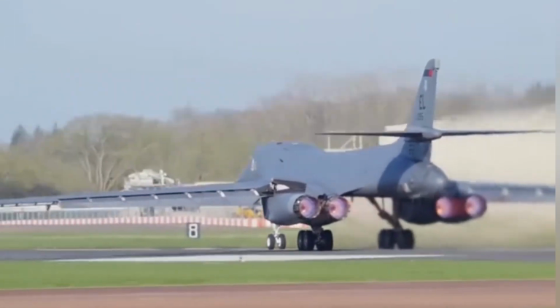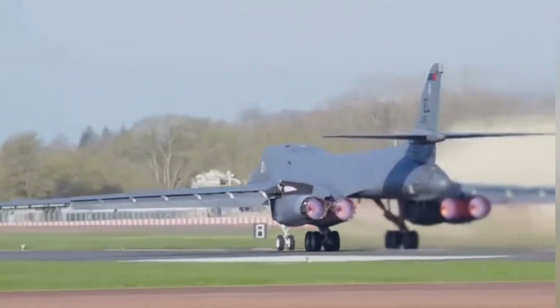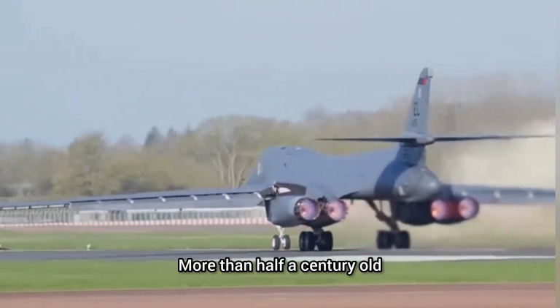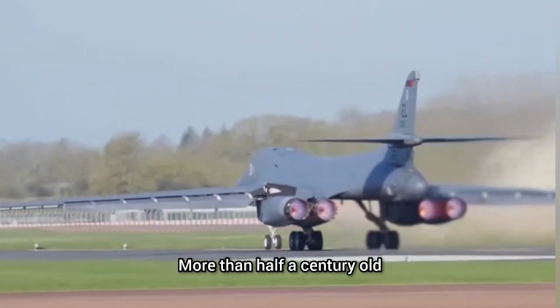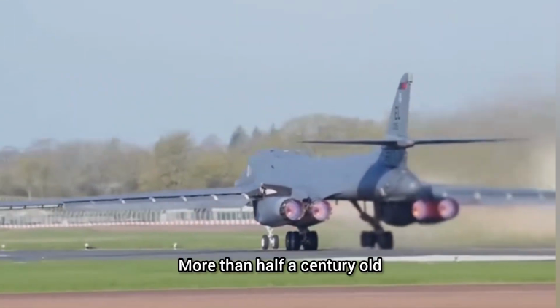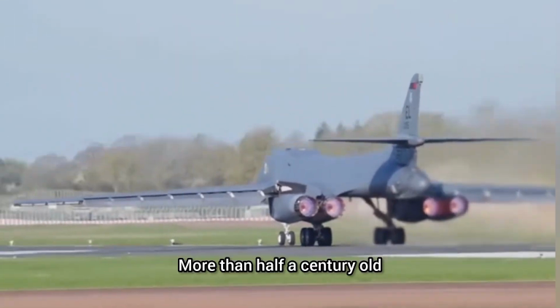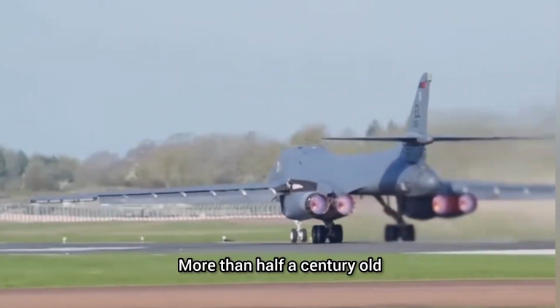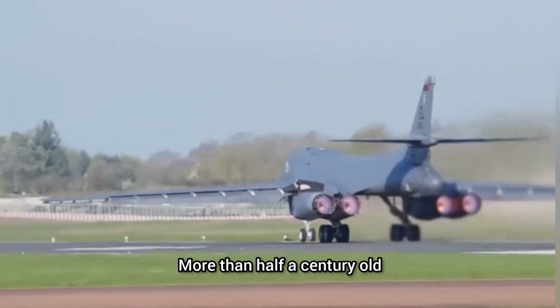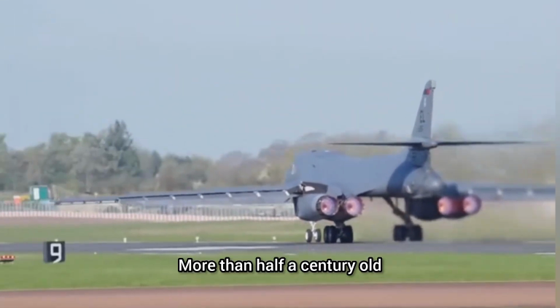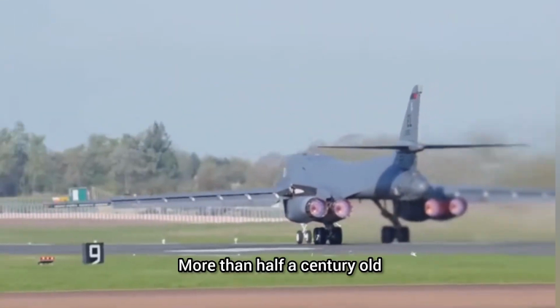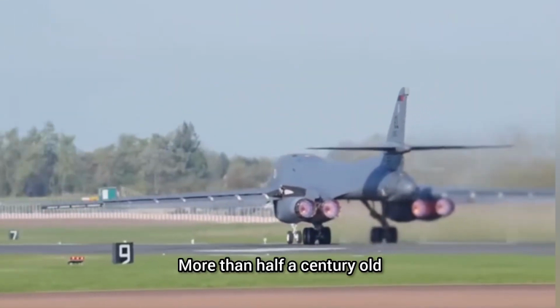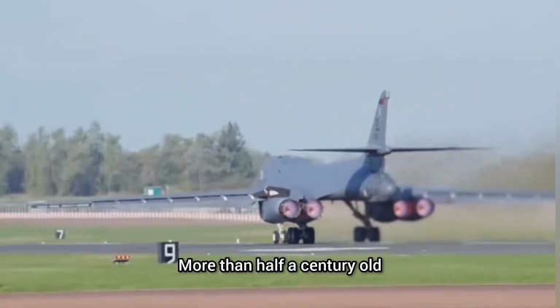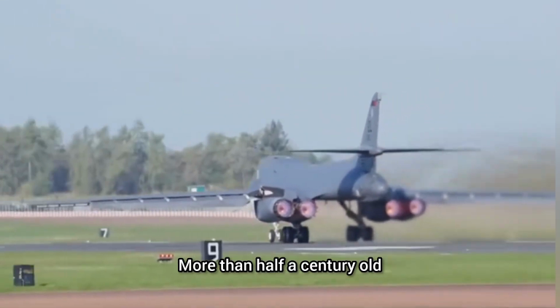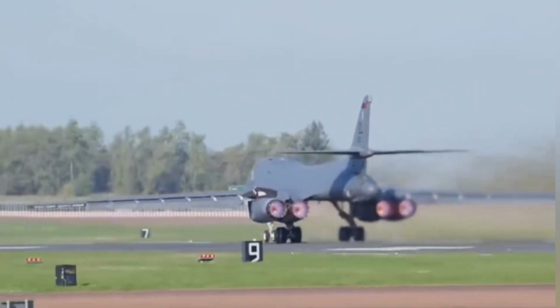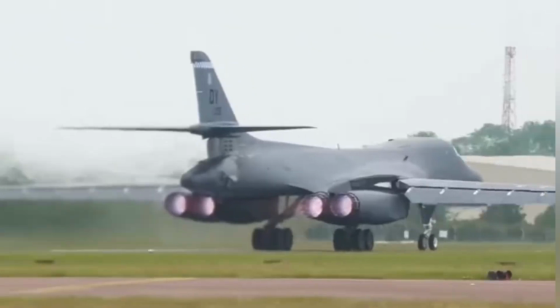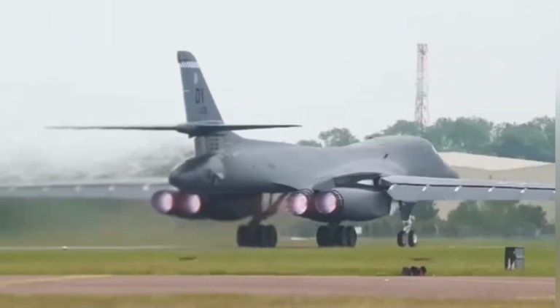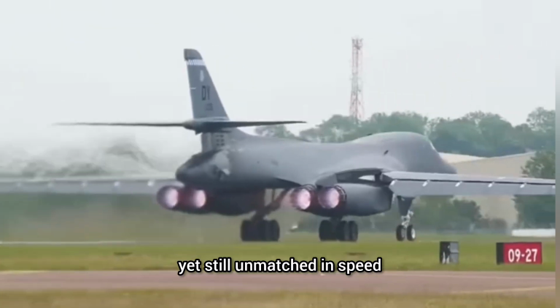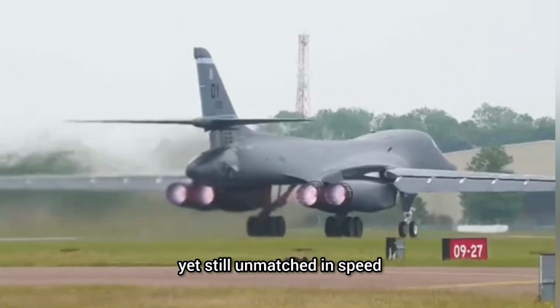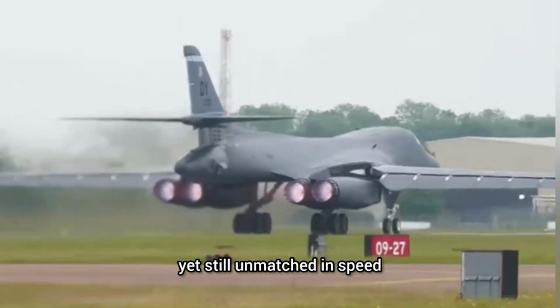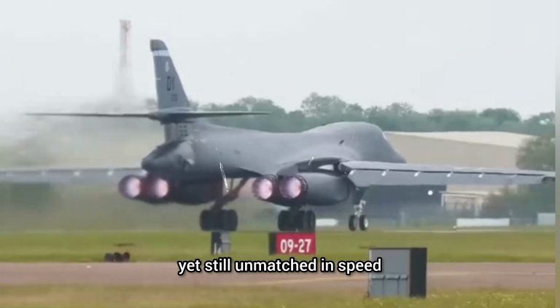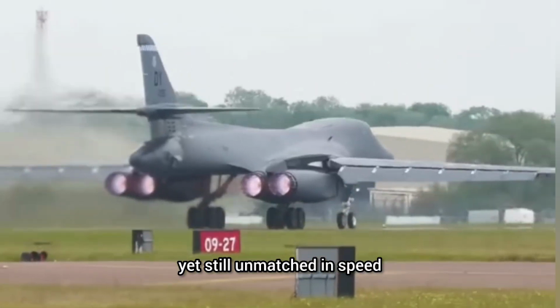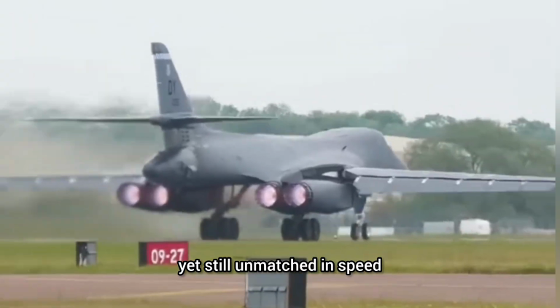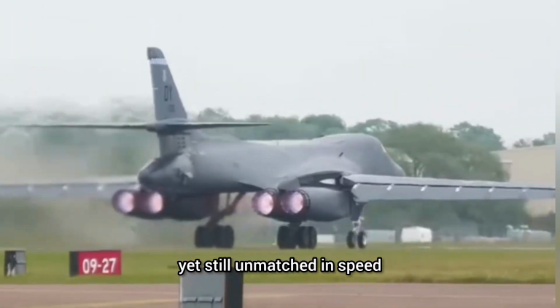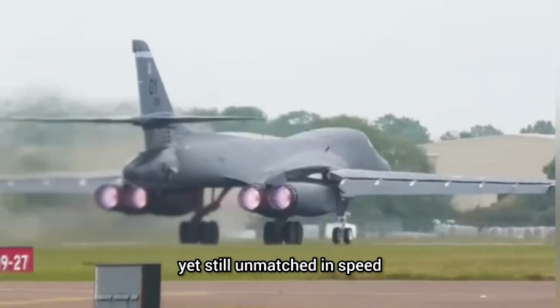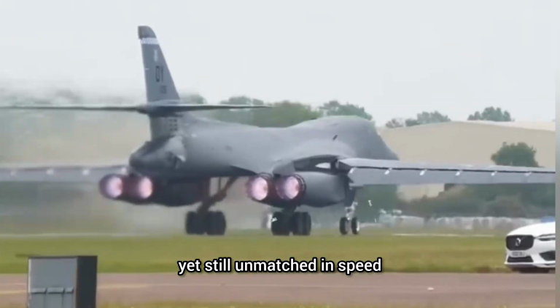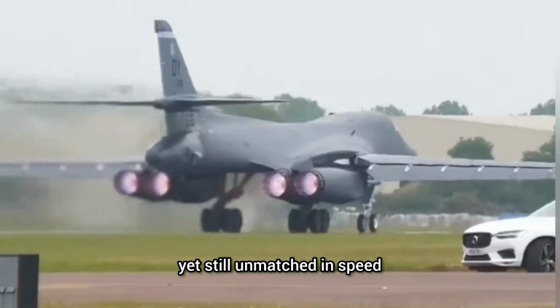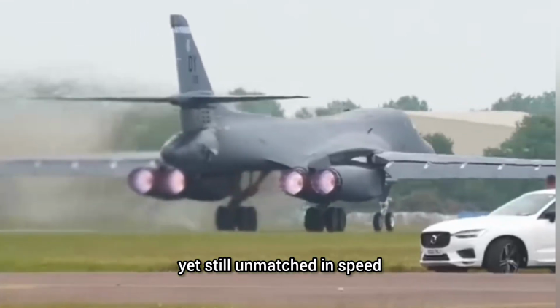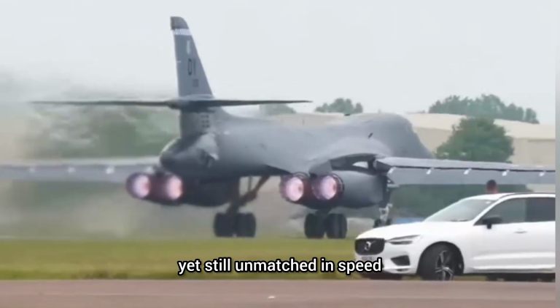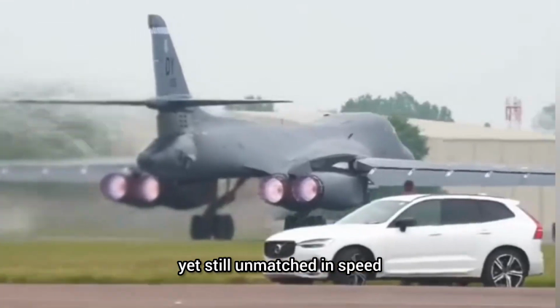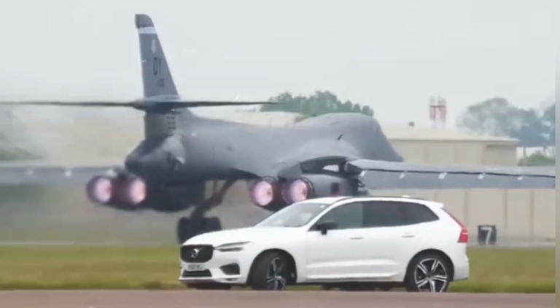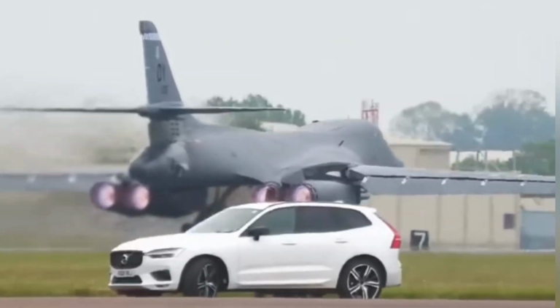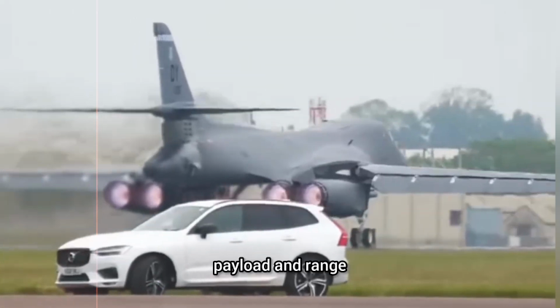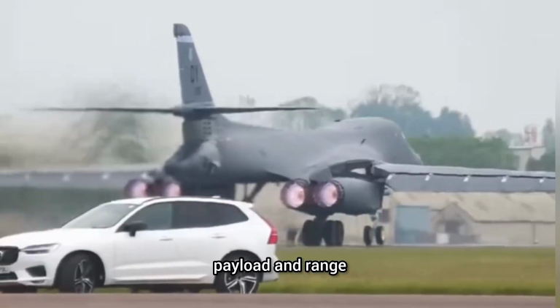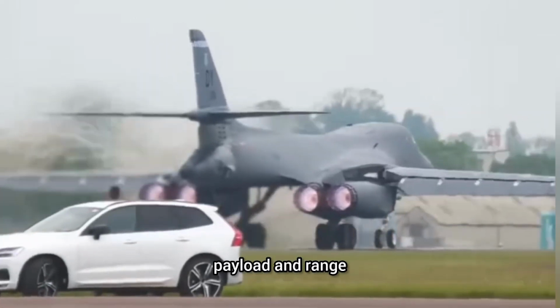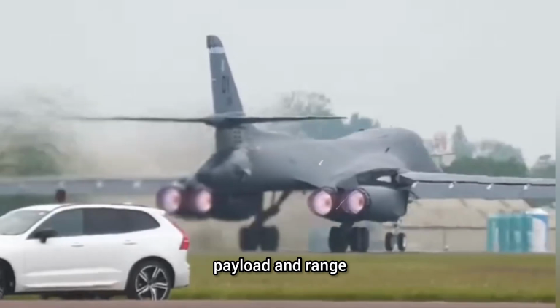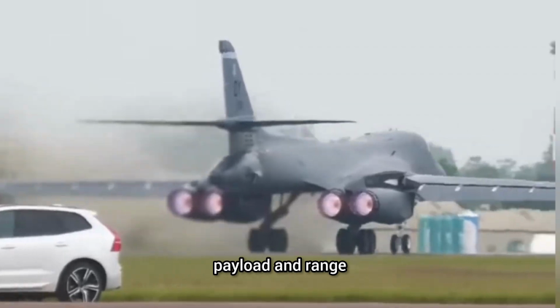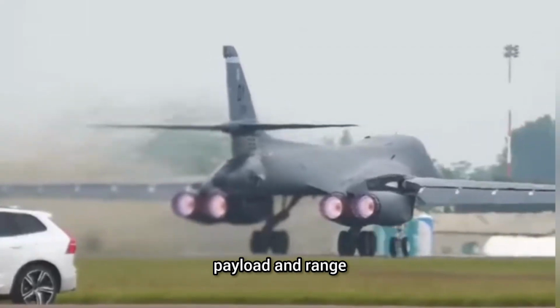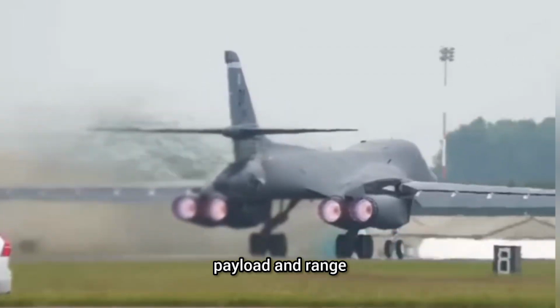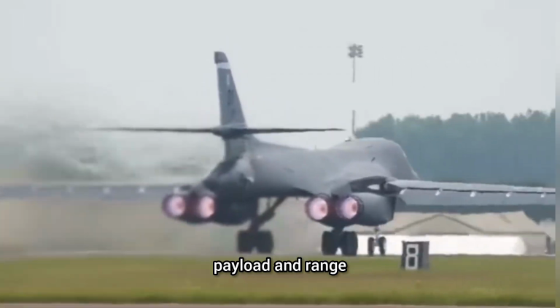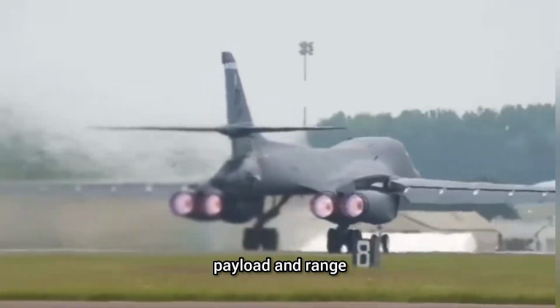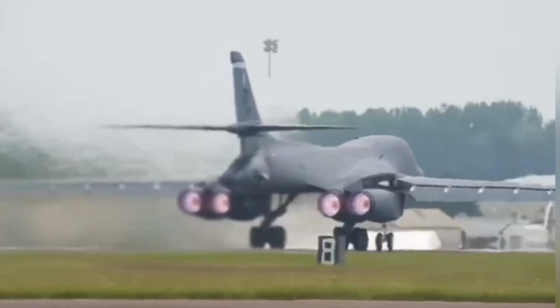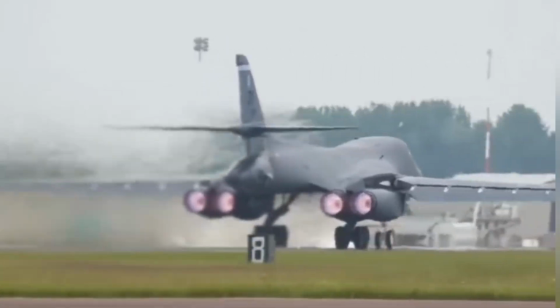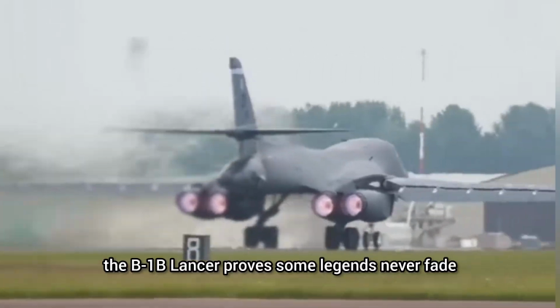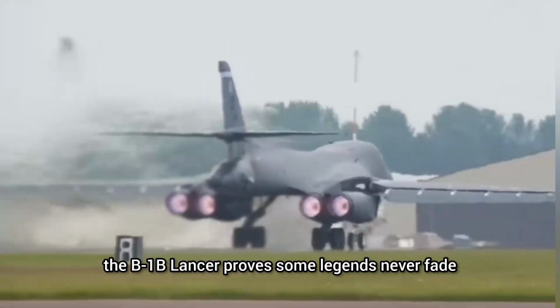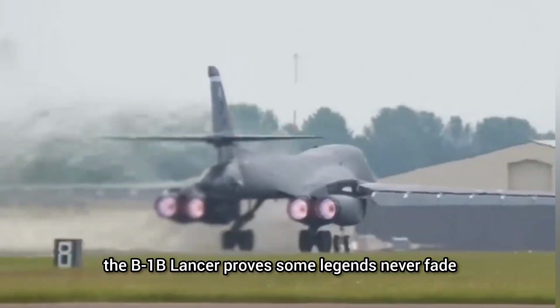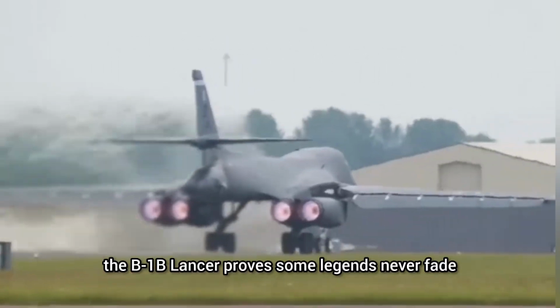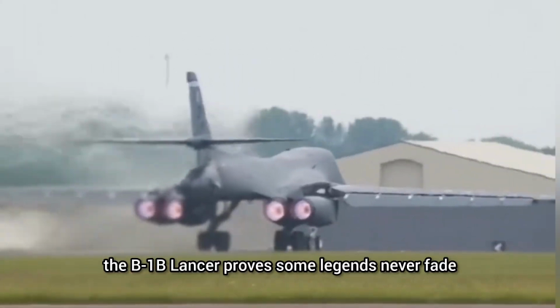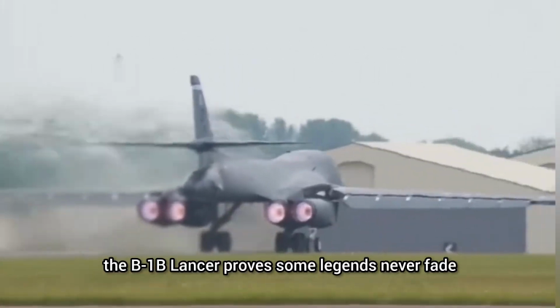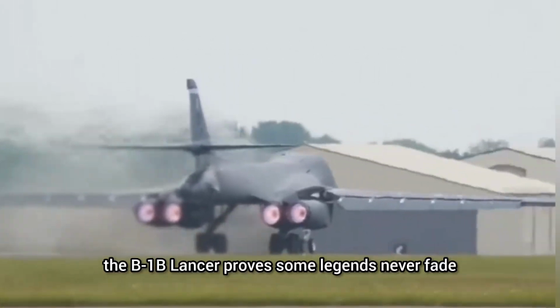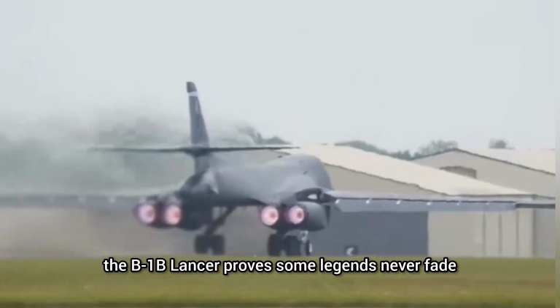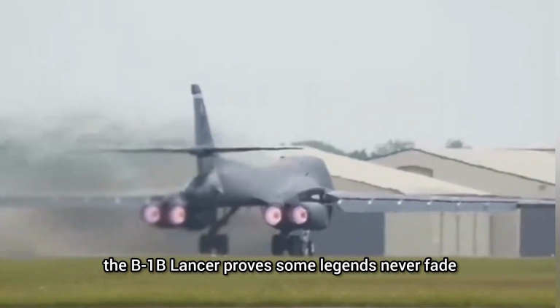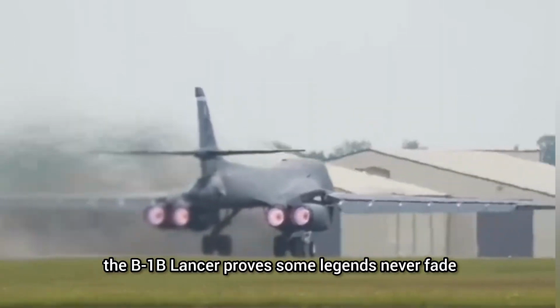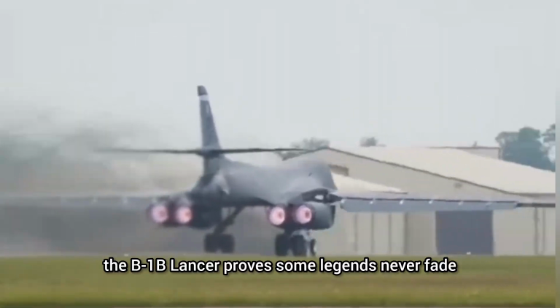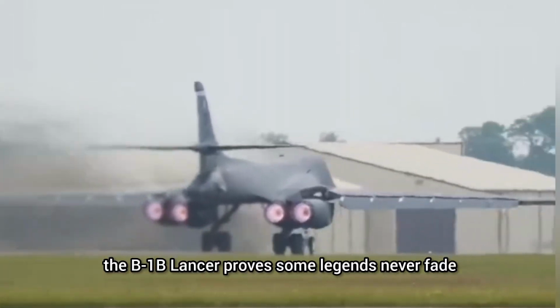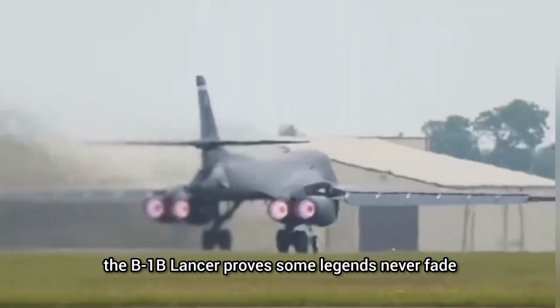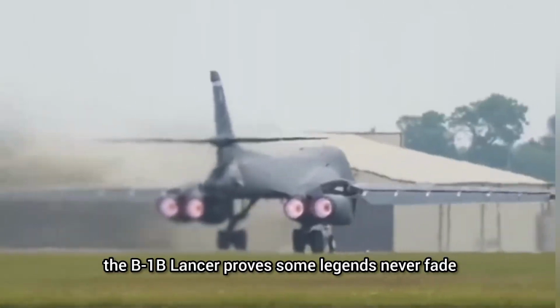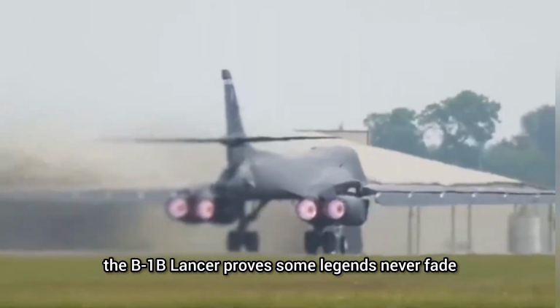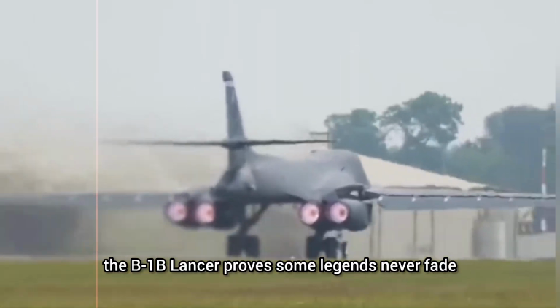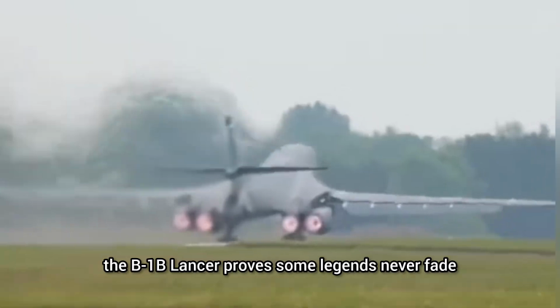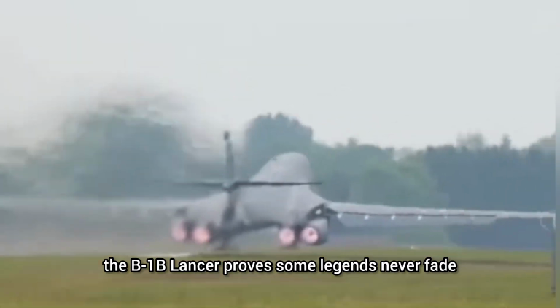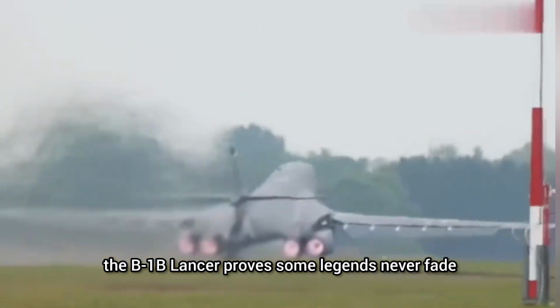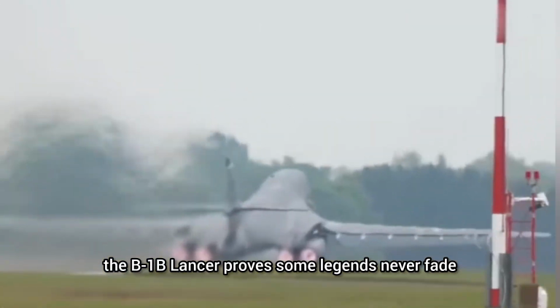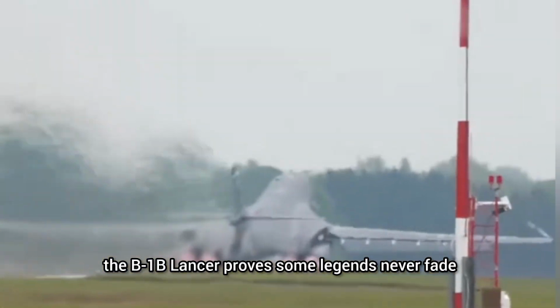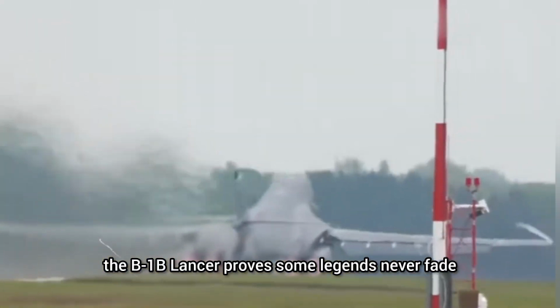More than half a century old, yet still unmatched in speed, payload, and range — the B-1B Lancer proves some legends never fade.